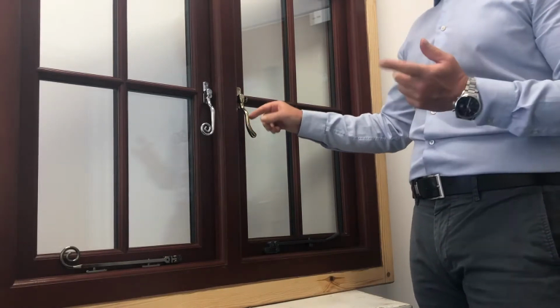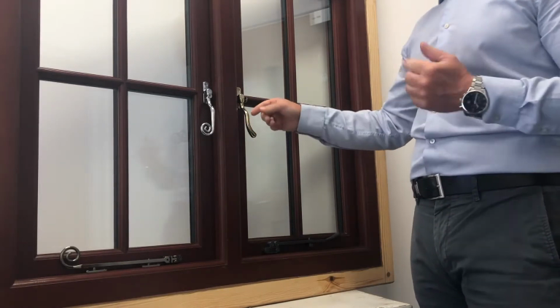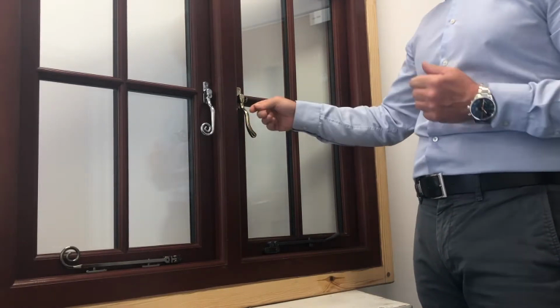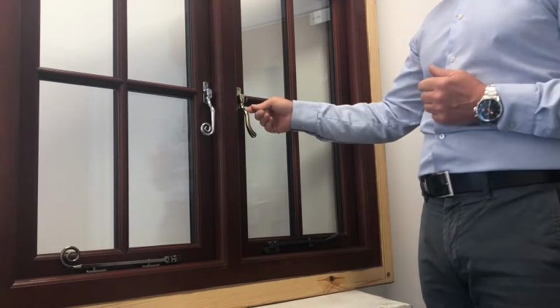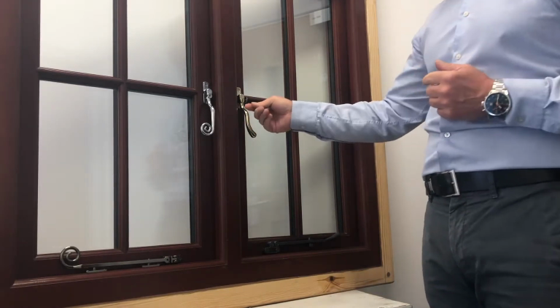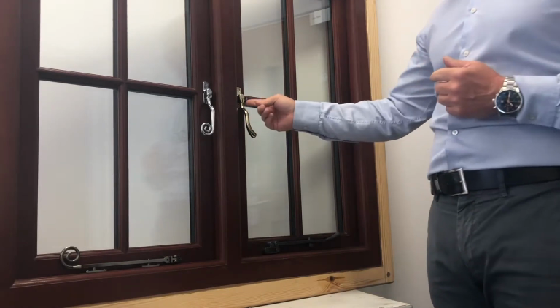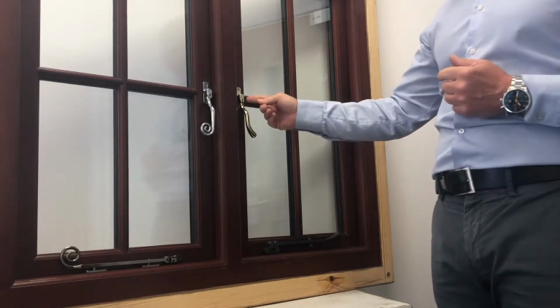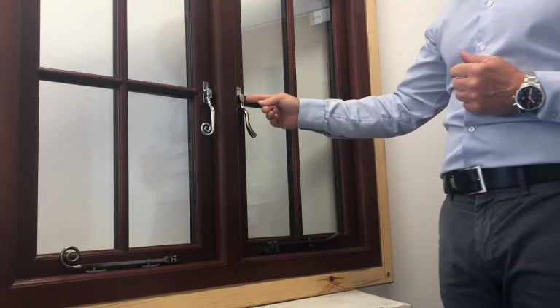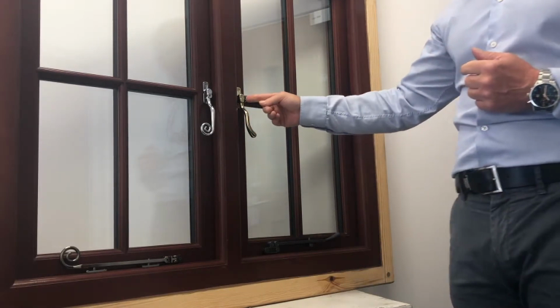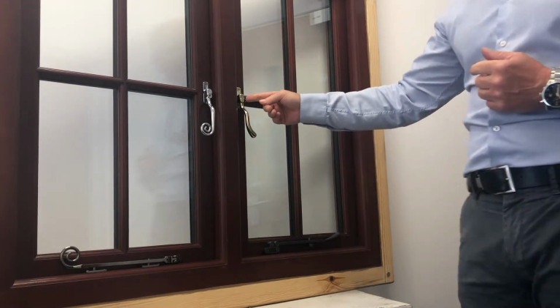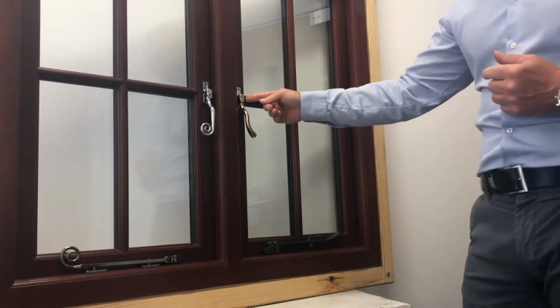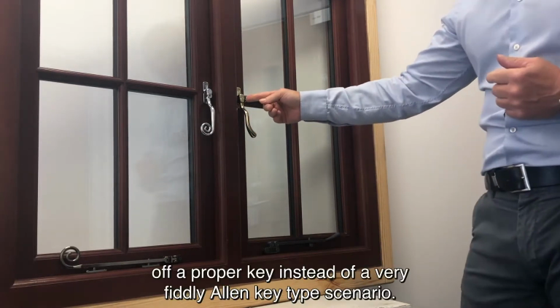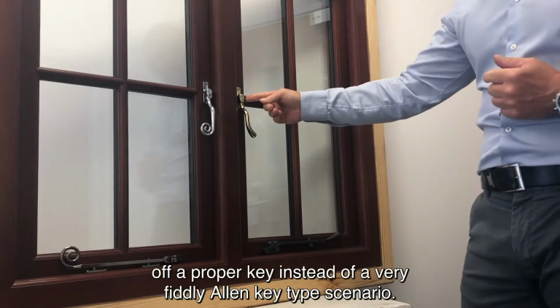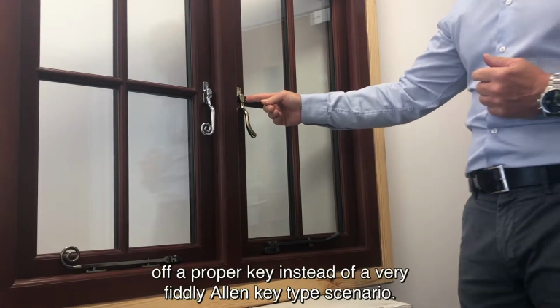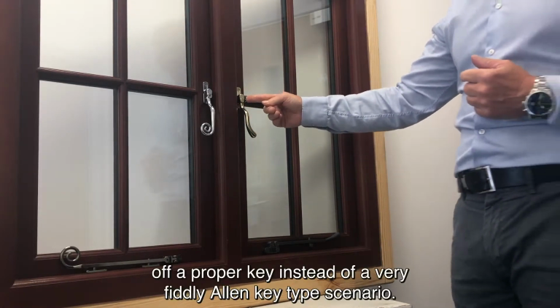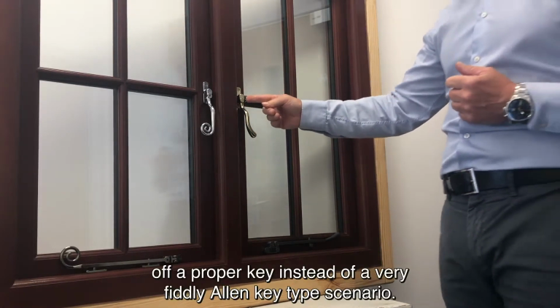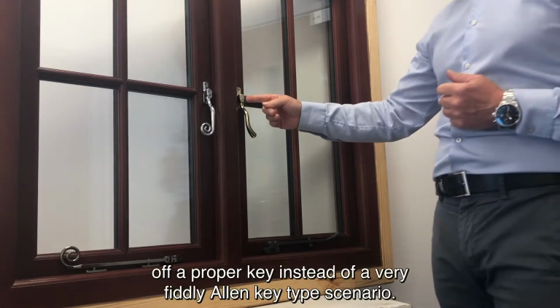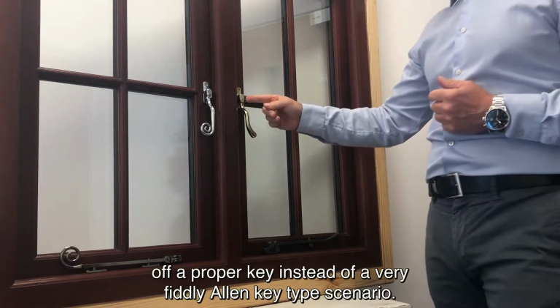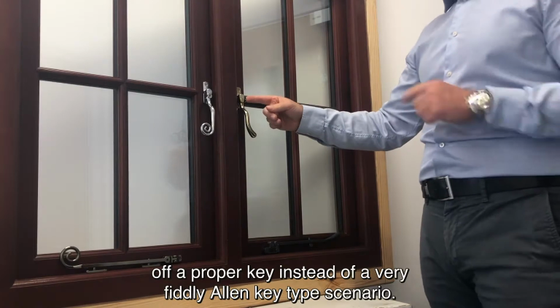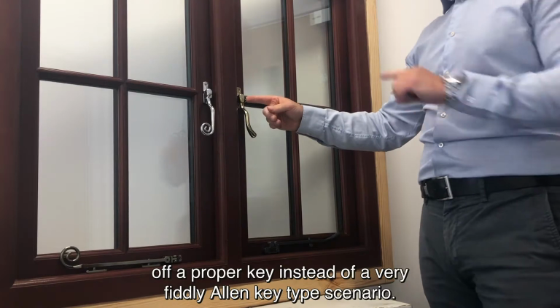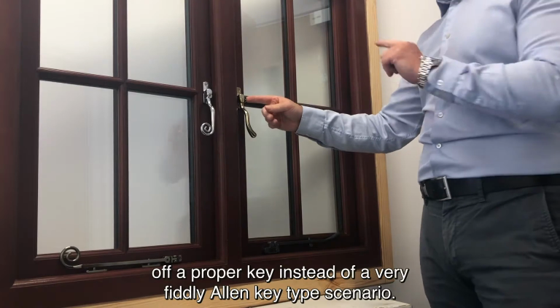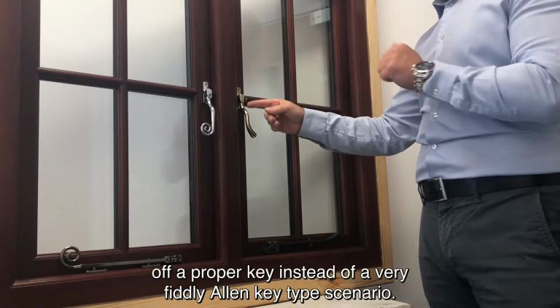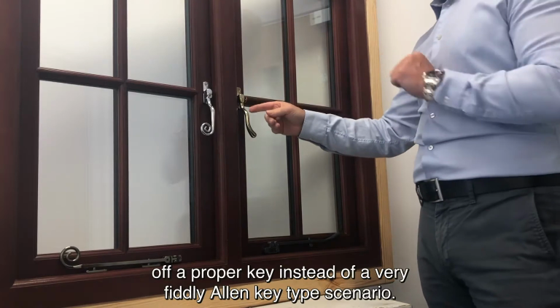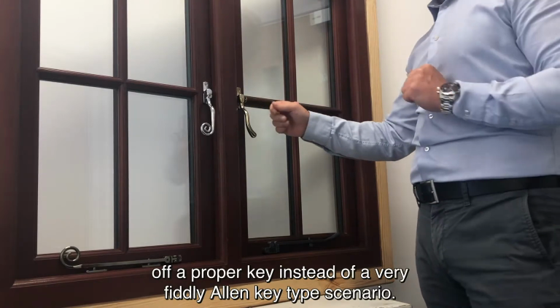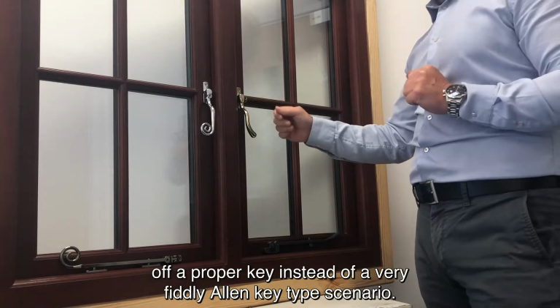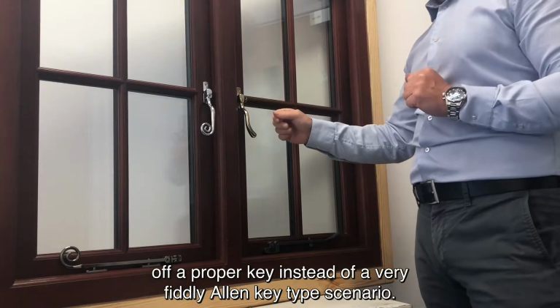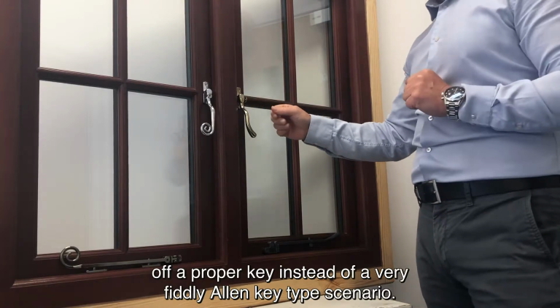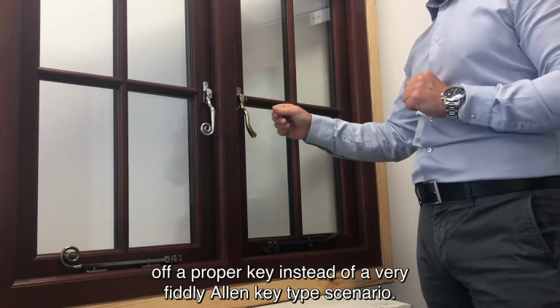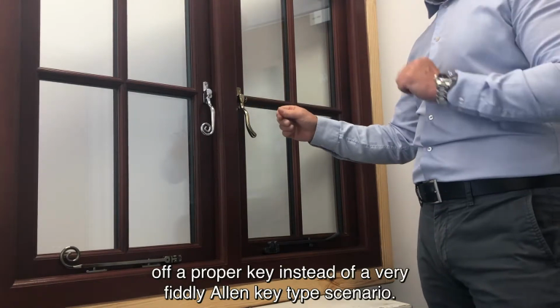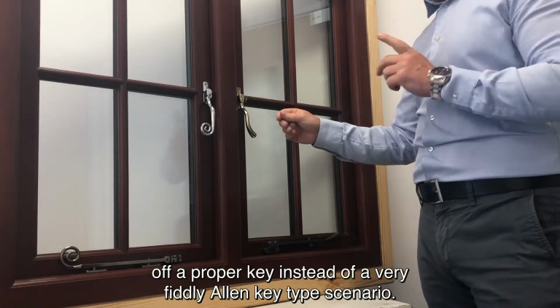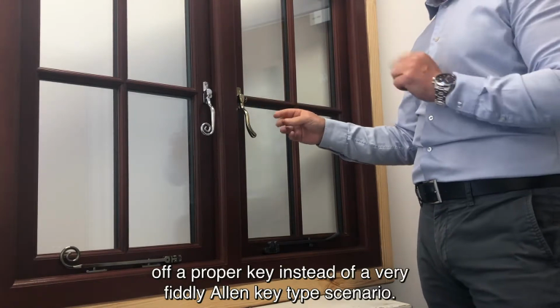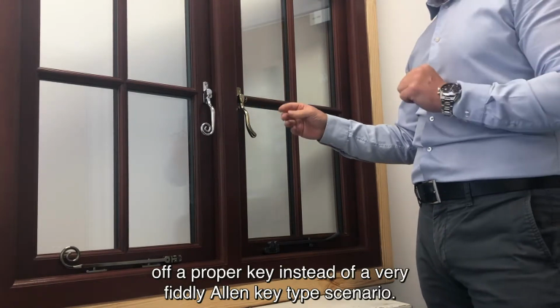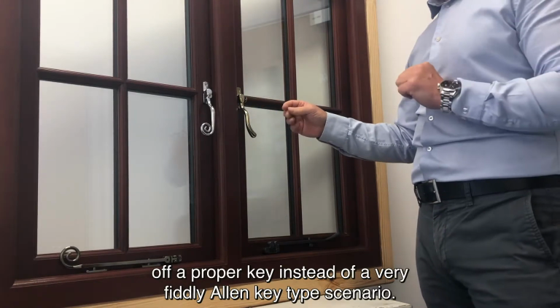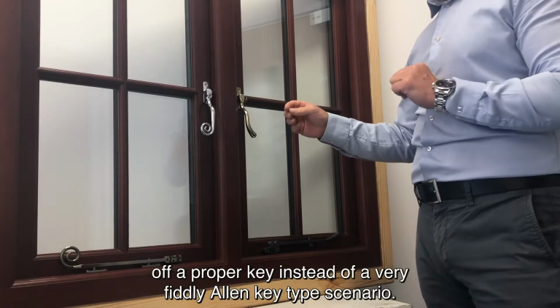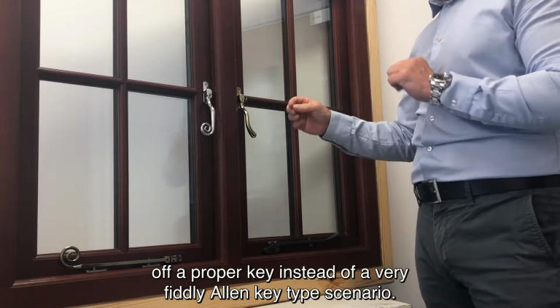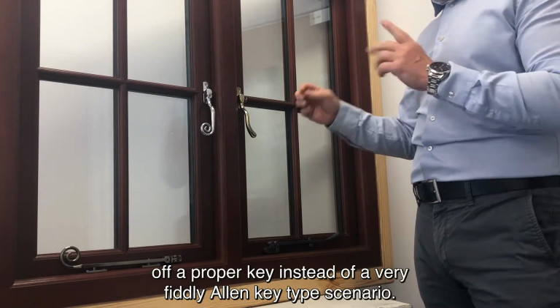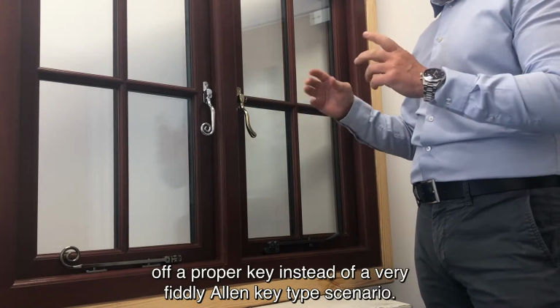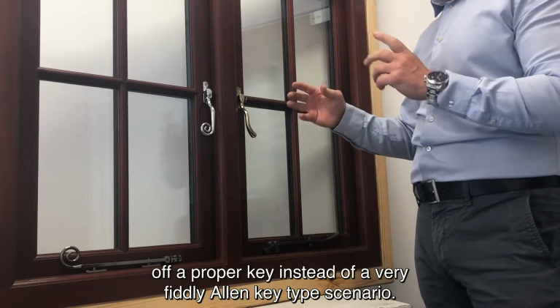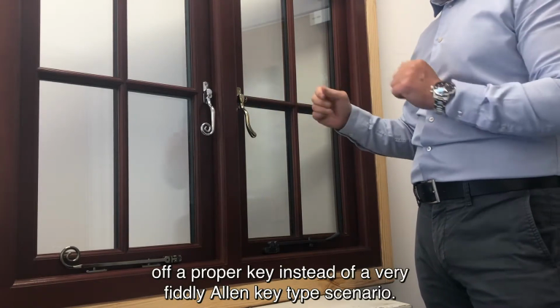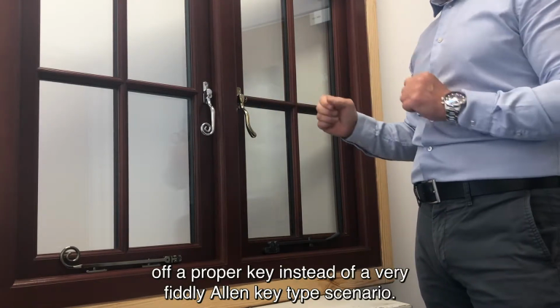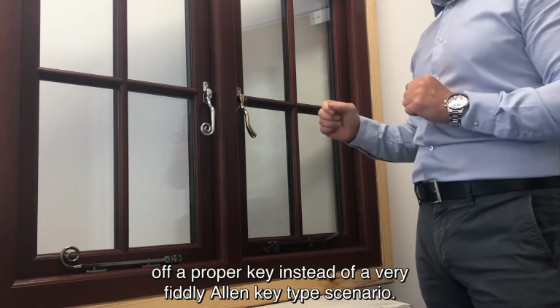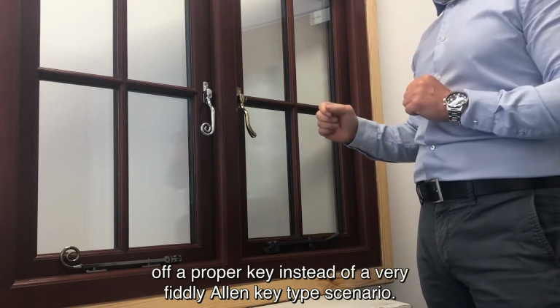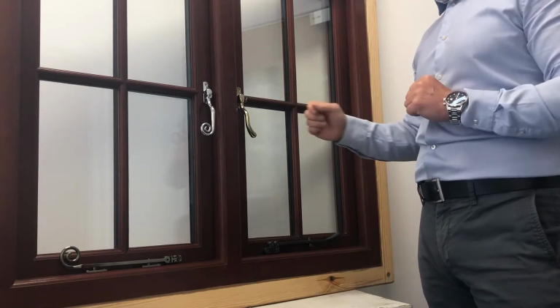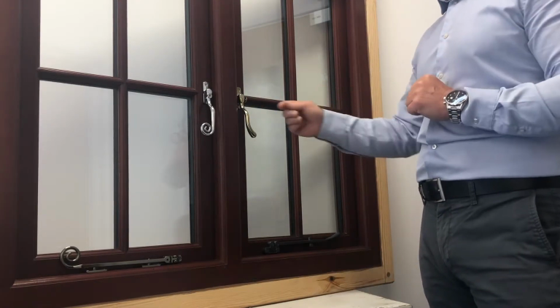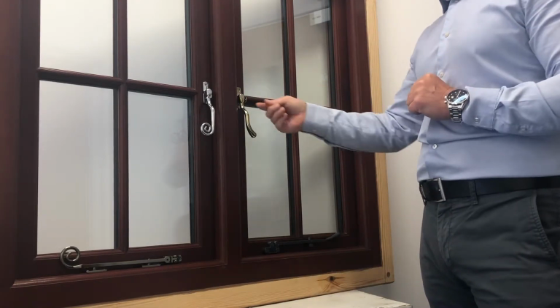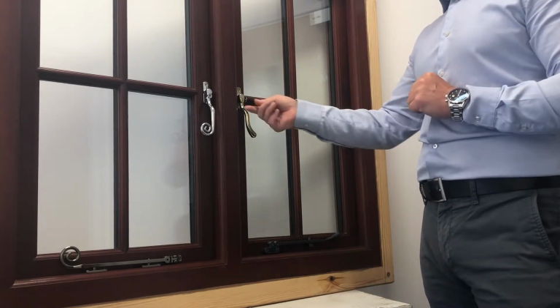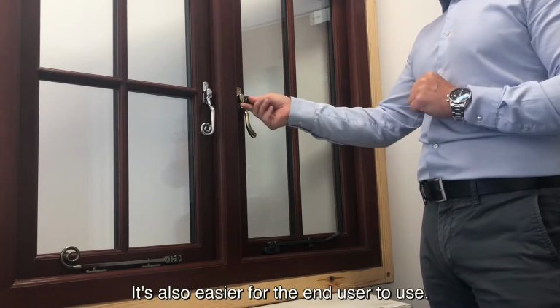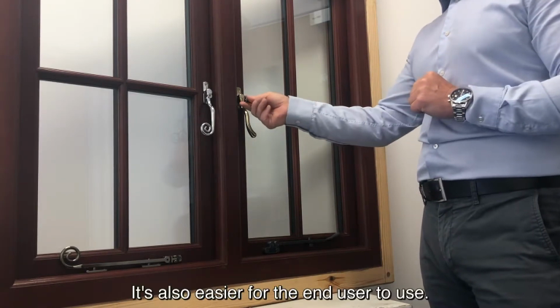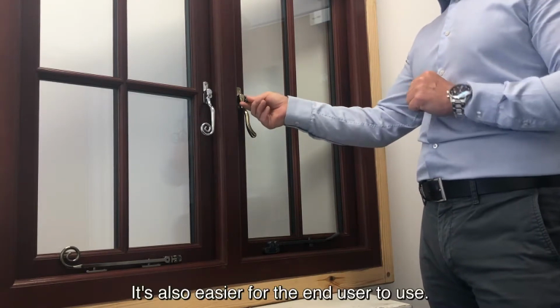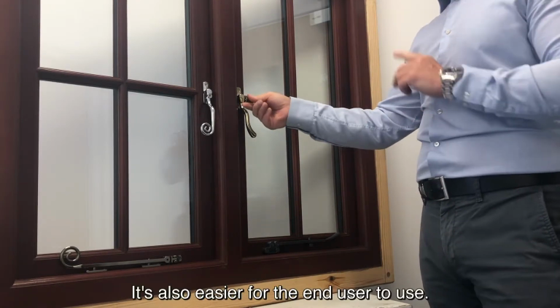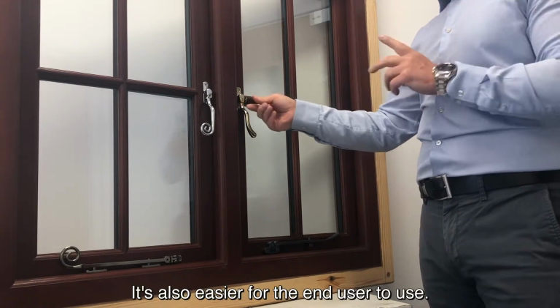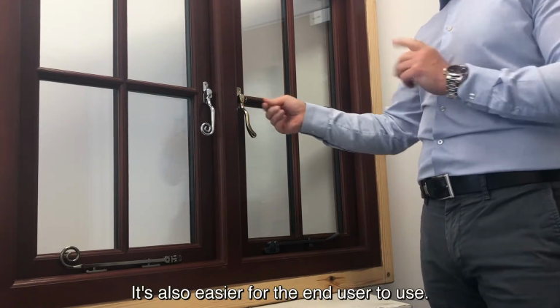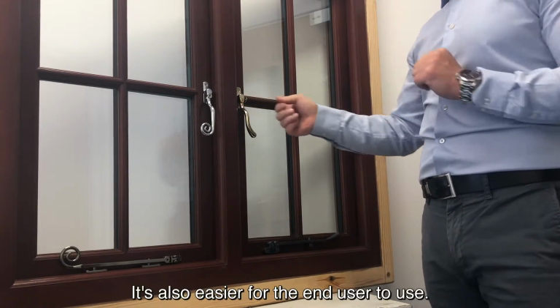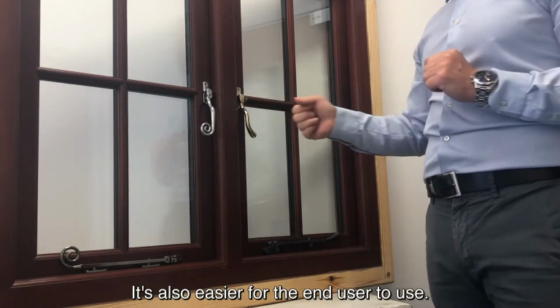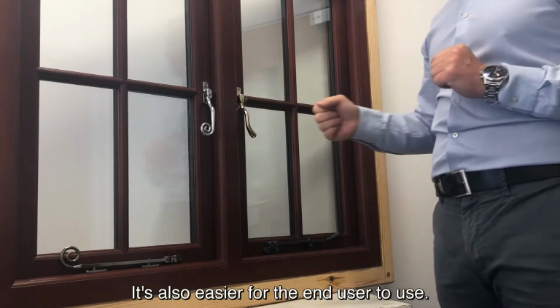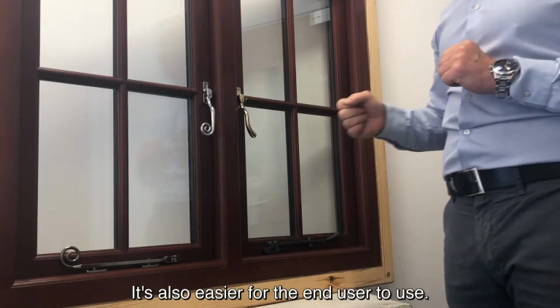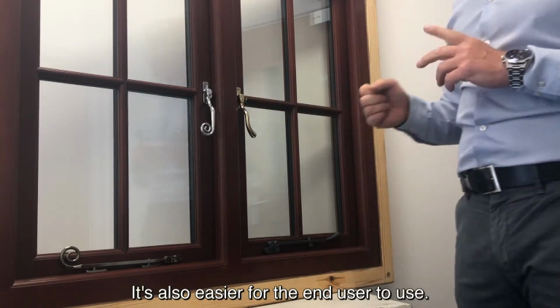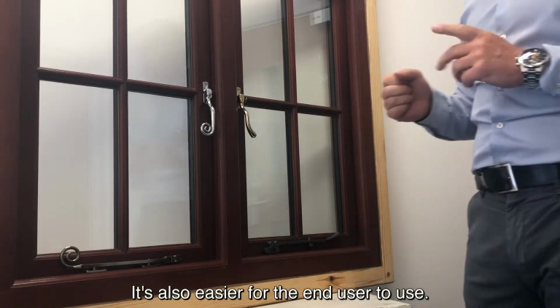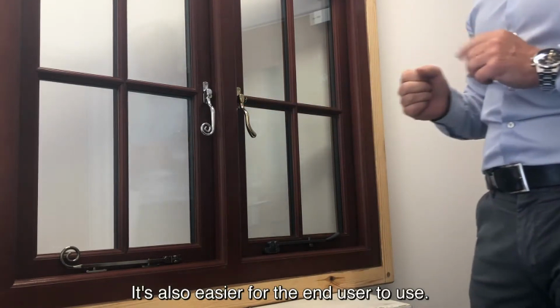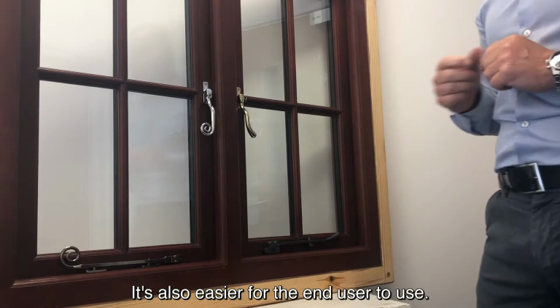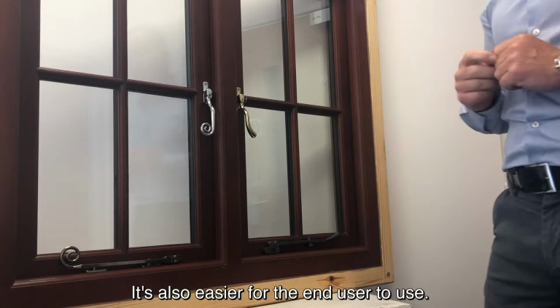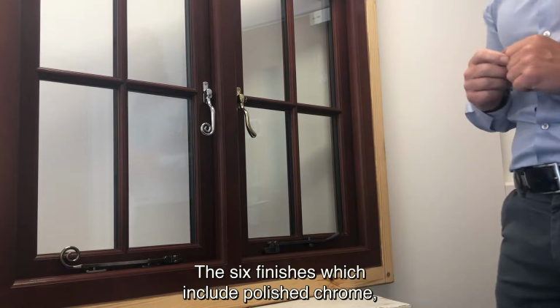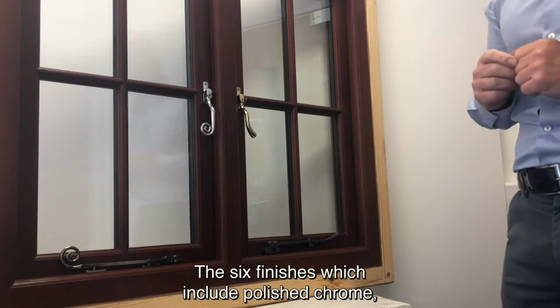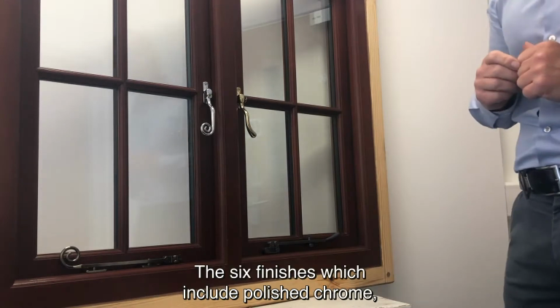It is lockable with a proper key instead of a very fiddly allen key type scenario, making it easier for the end user to use.